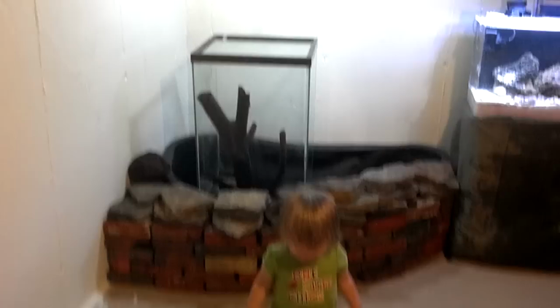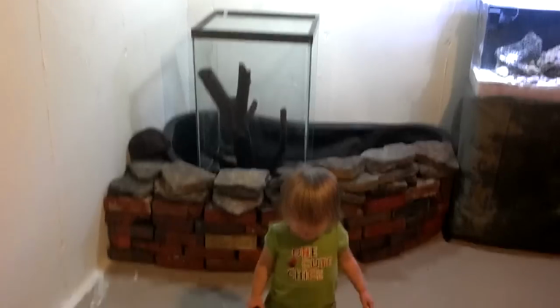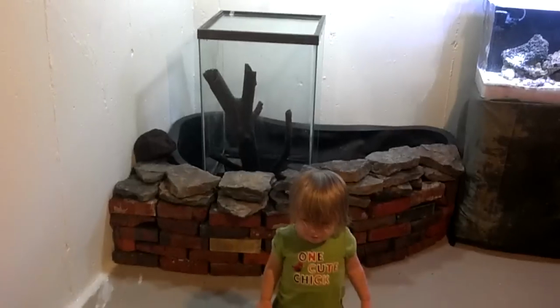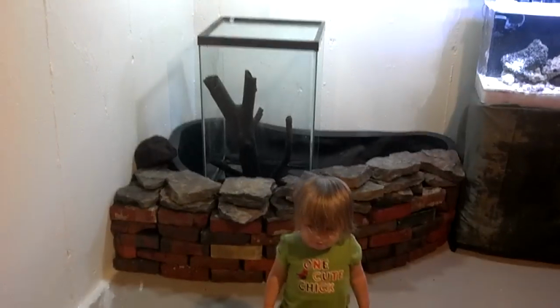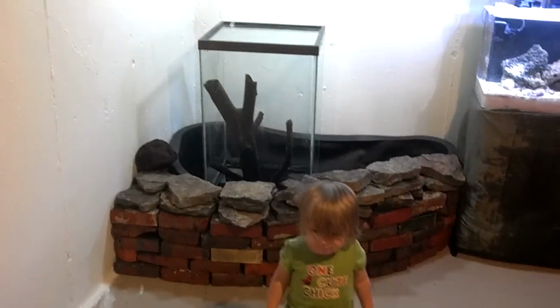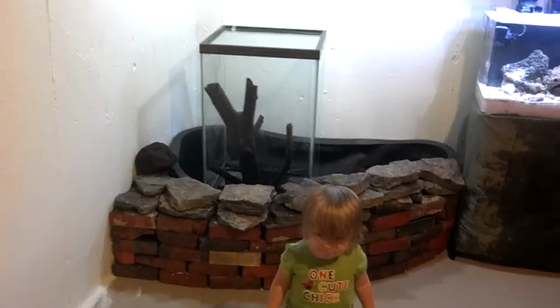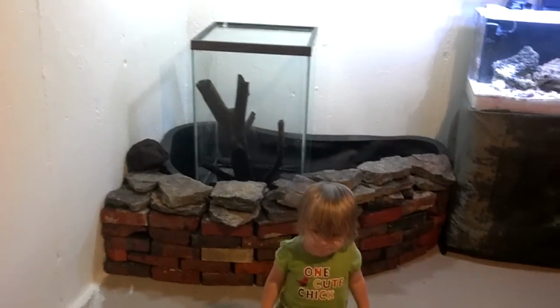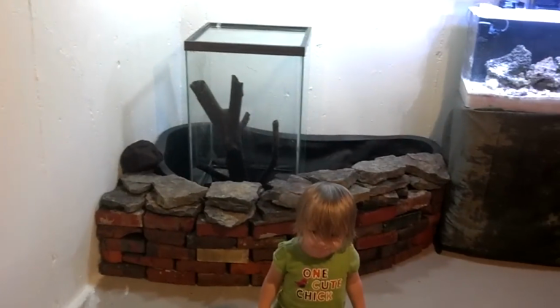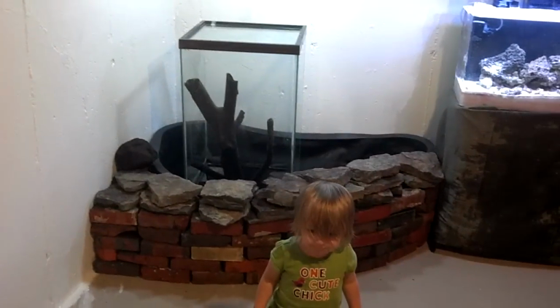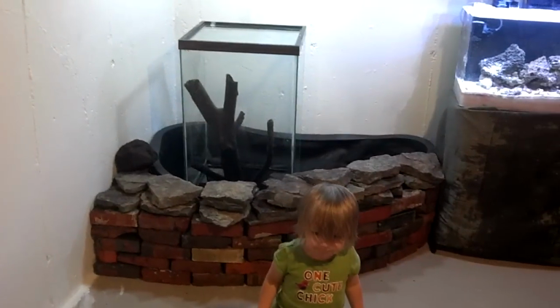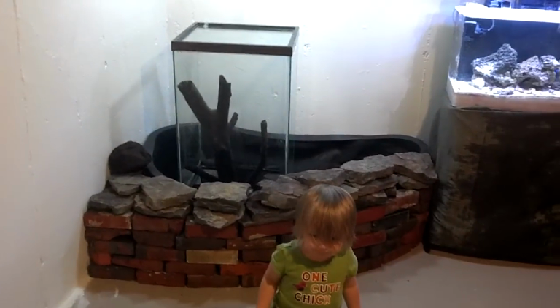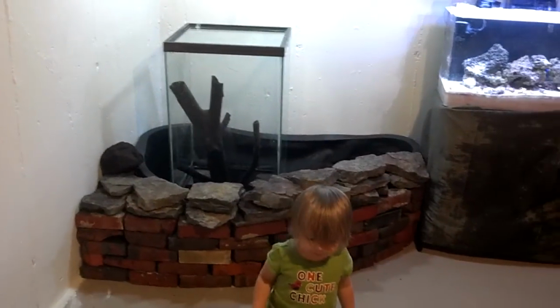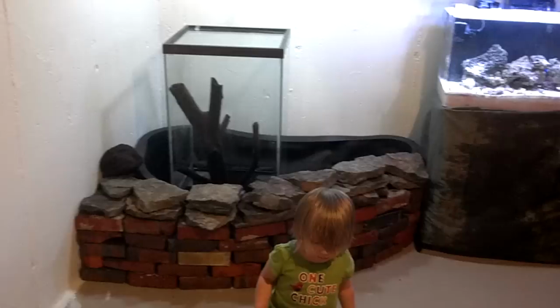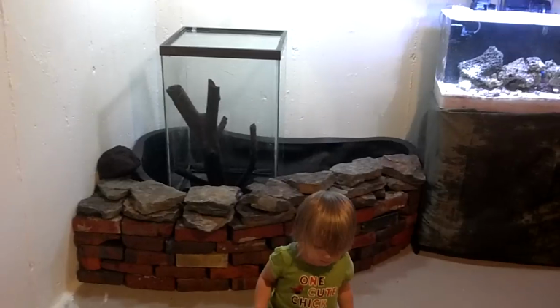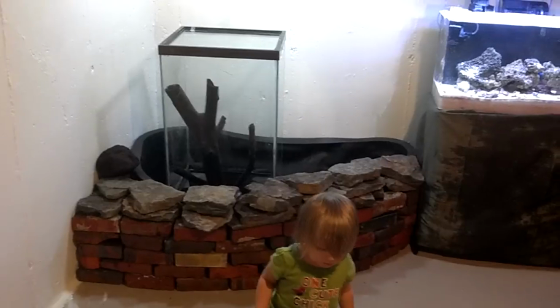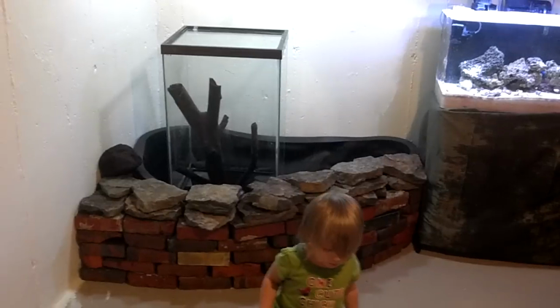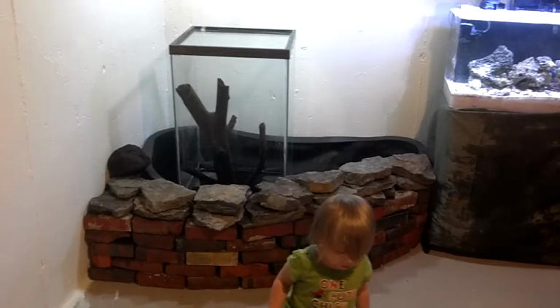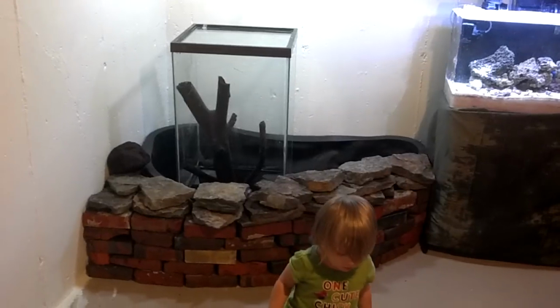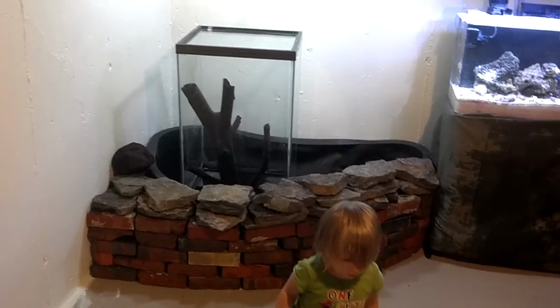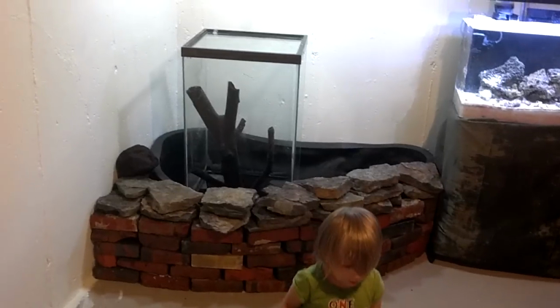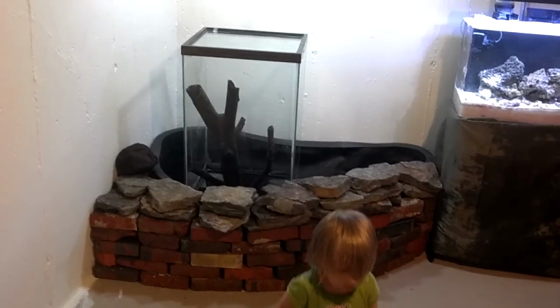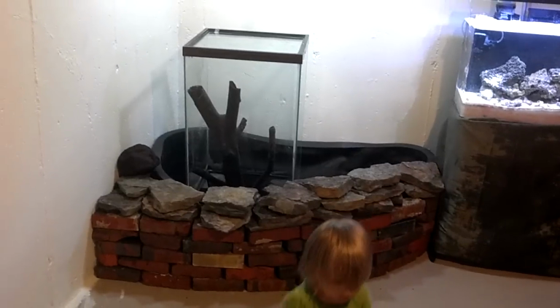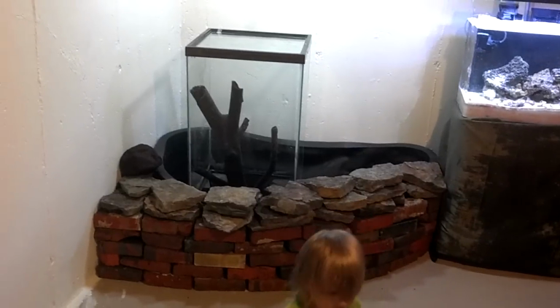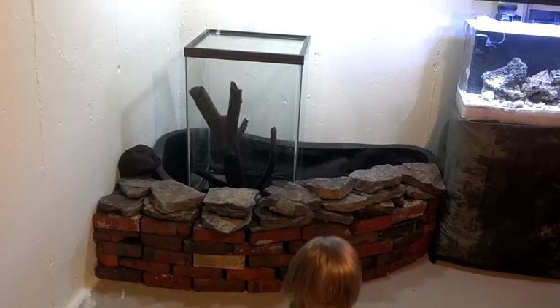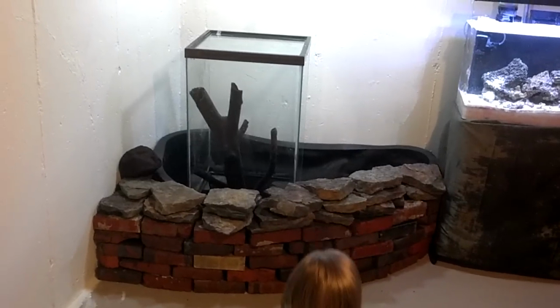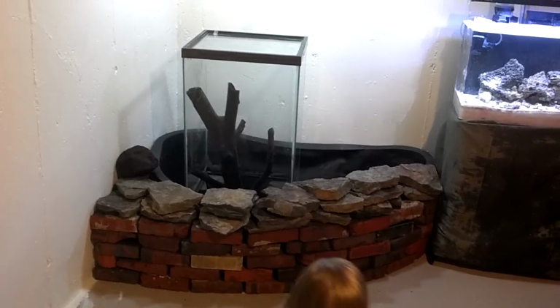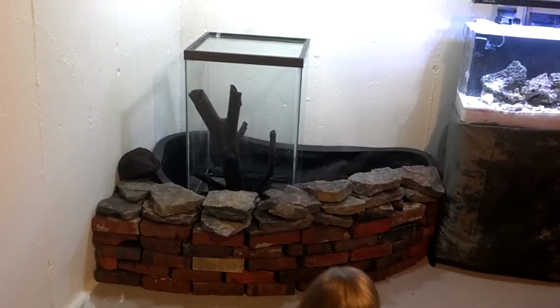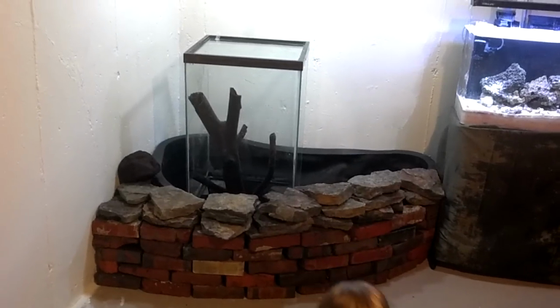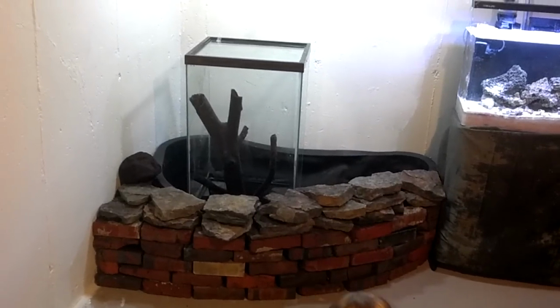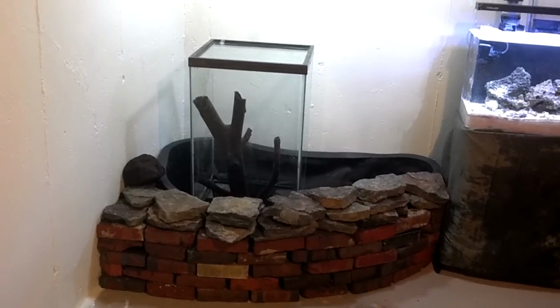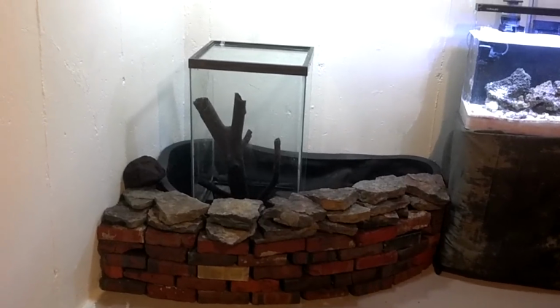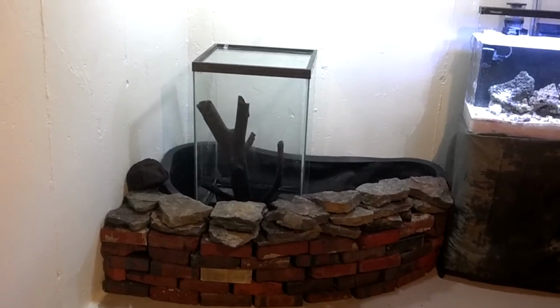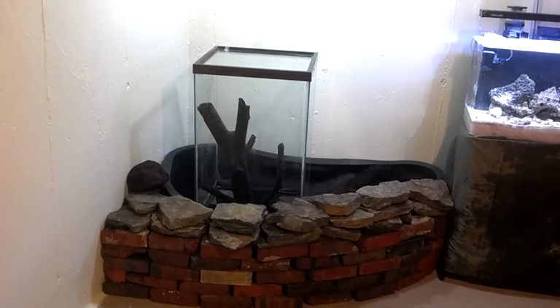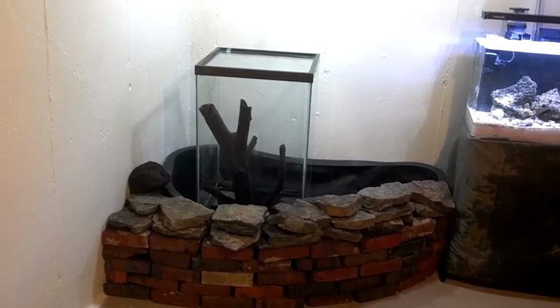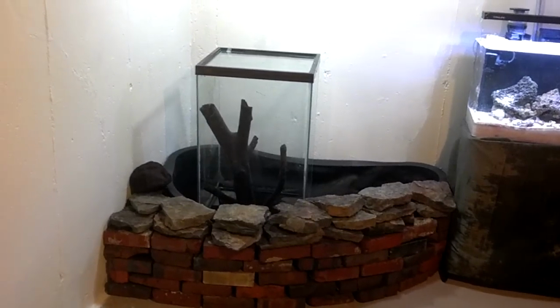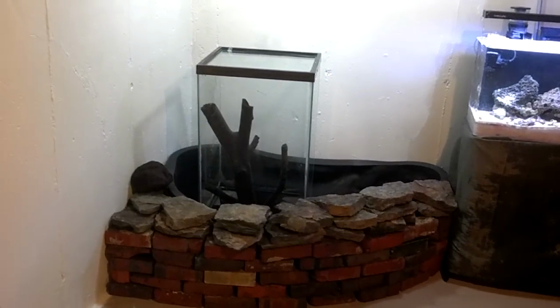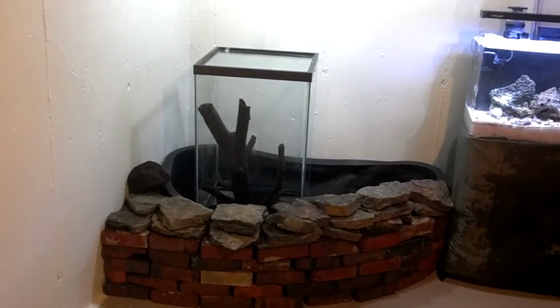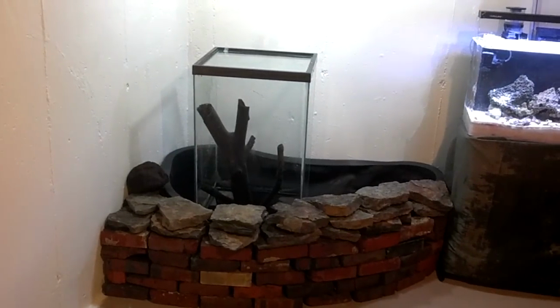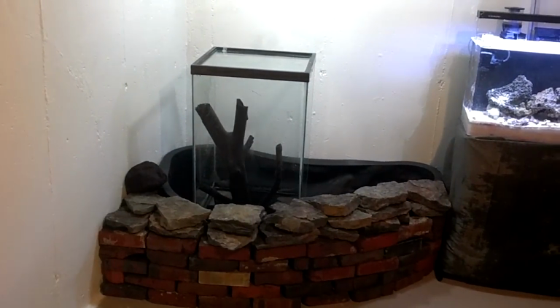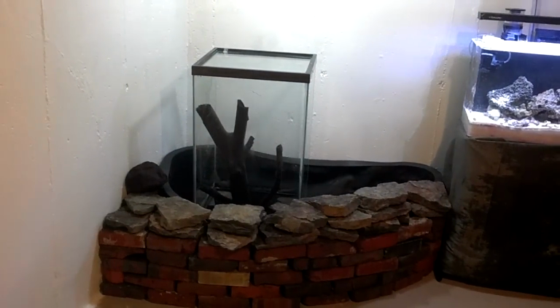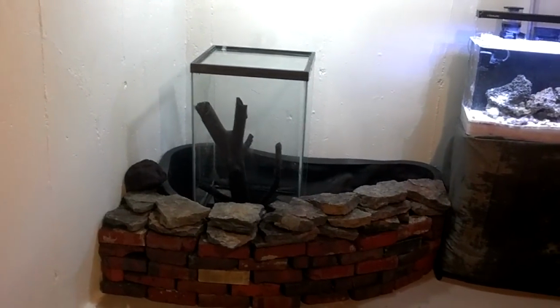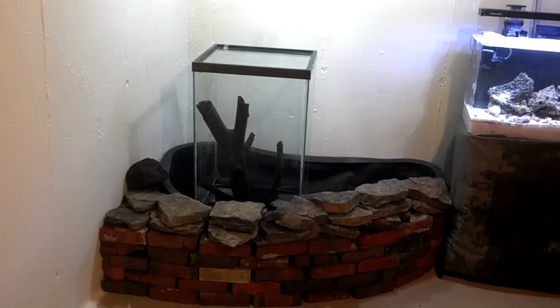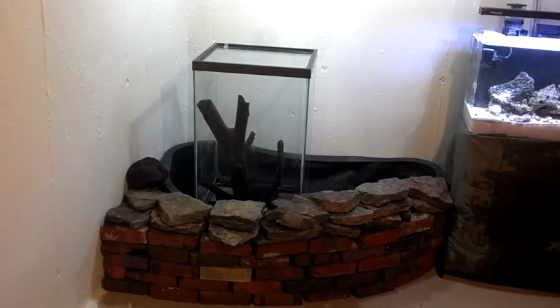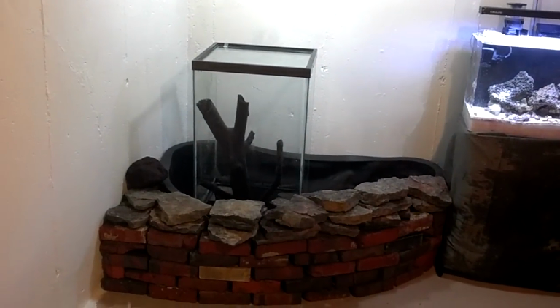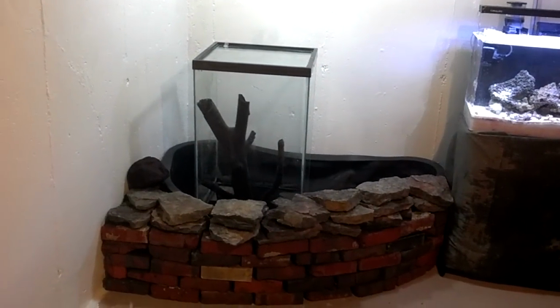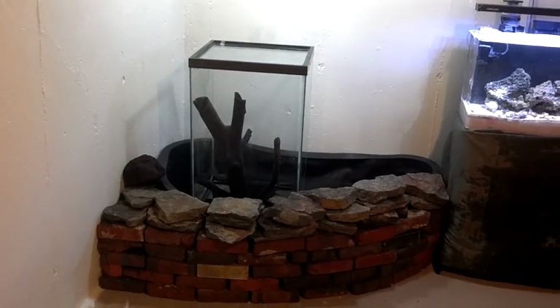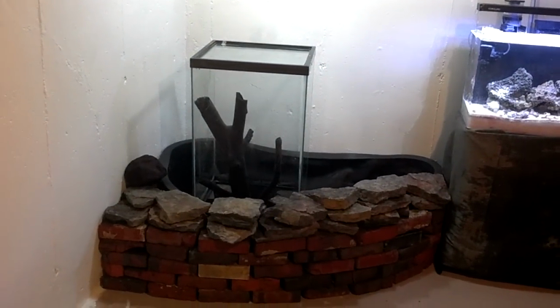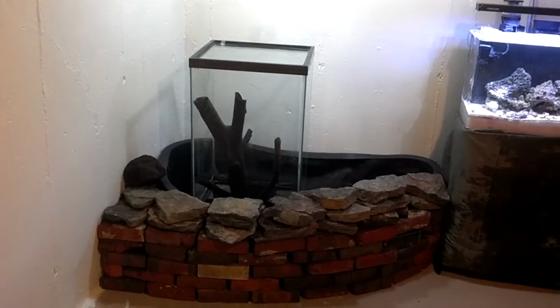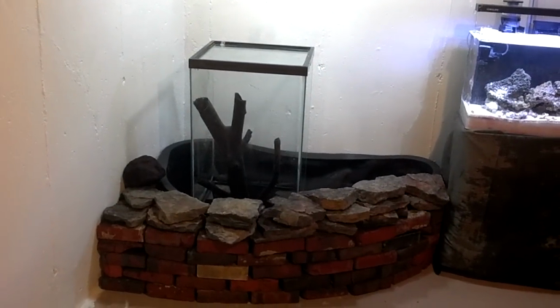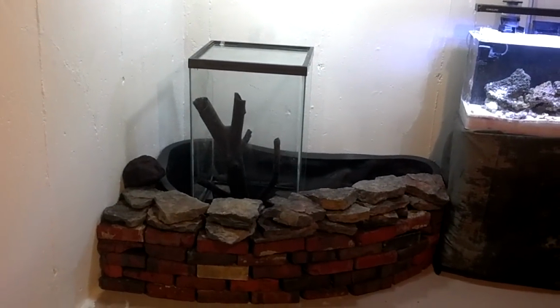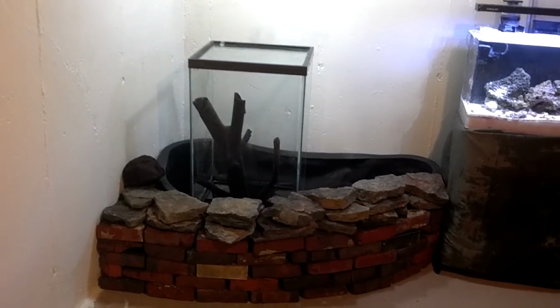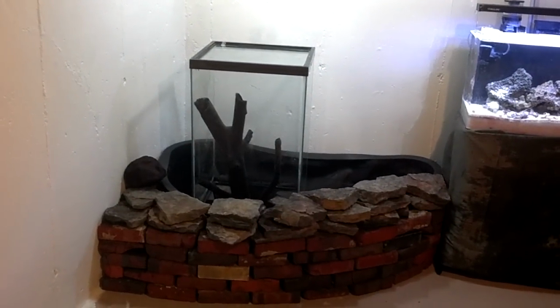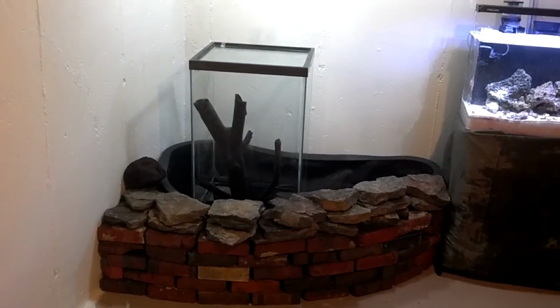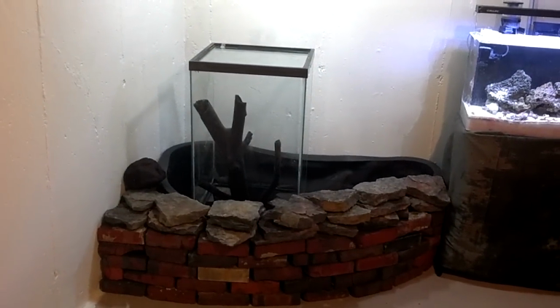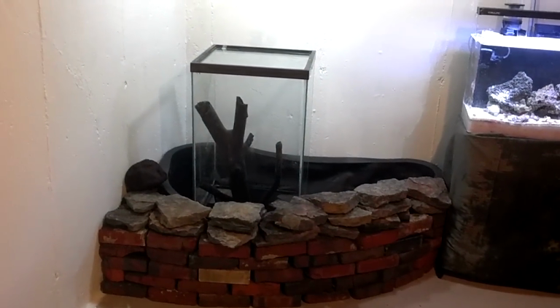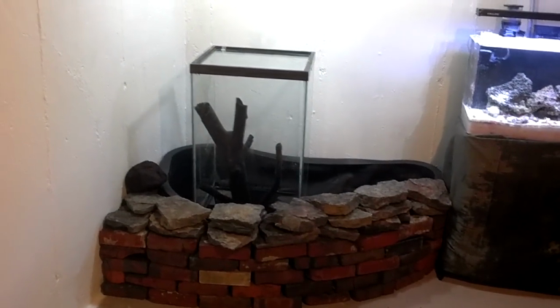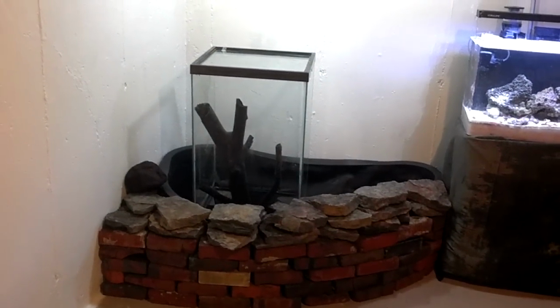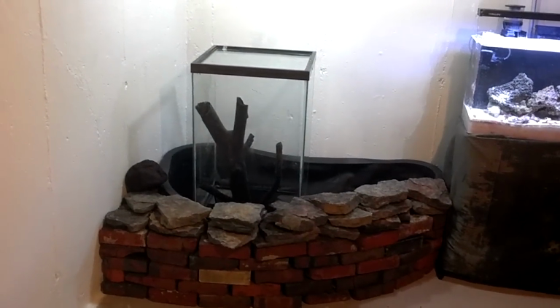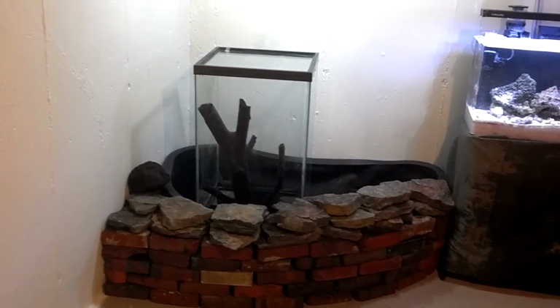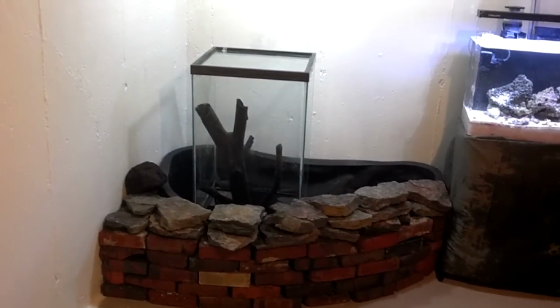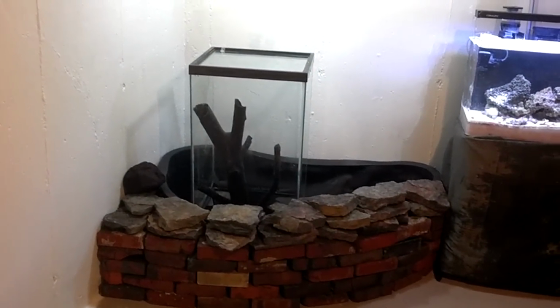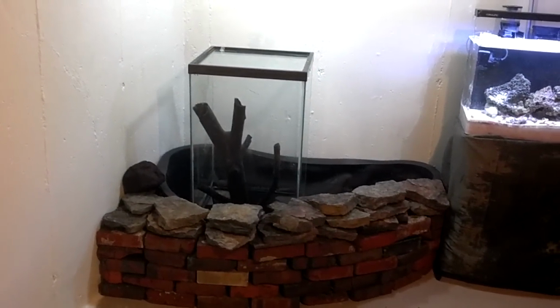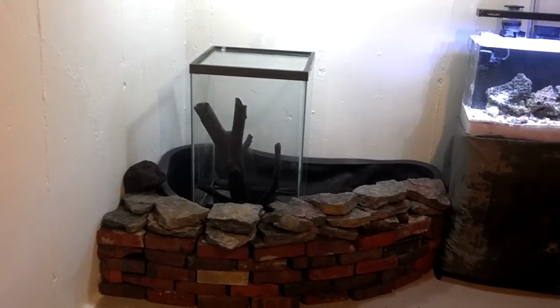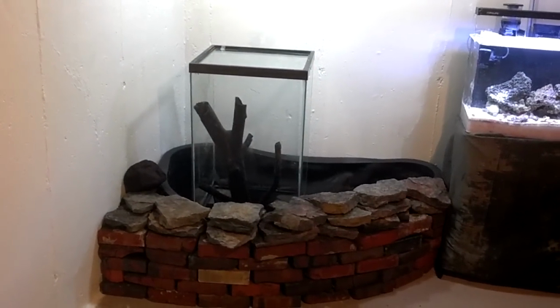Hopefully I will be able to fill it up here in the next day or so.